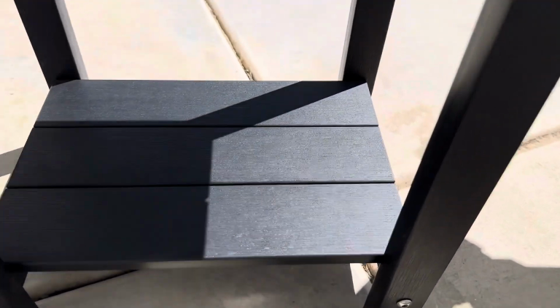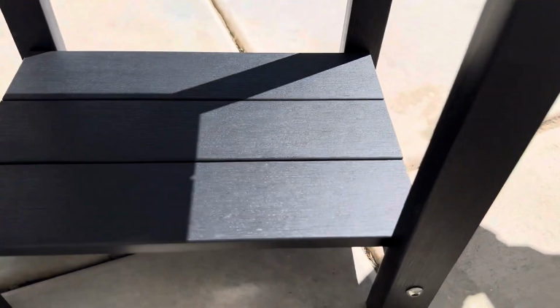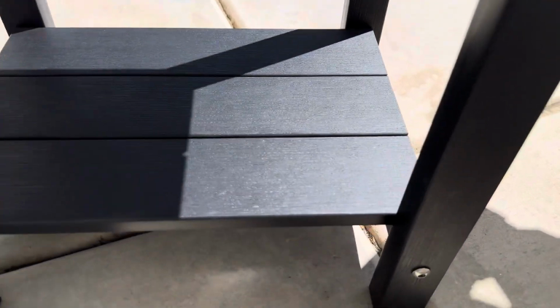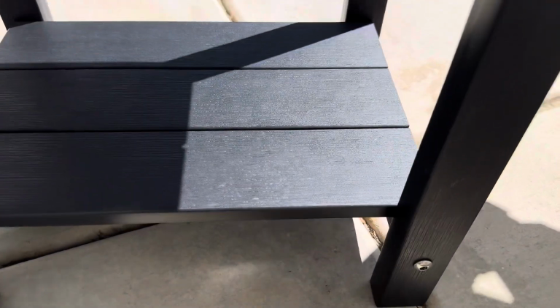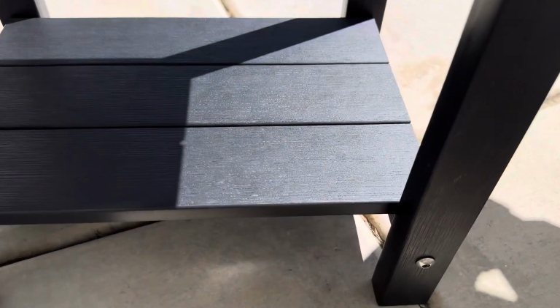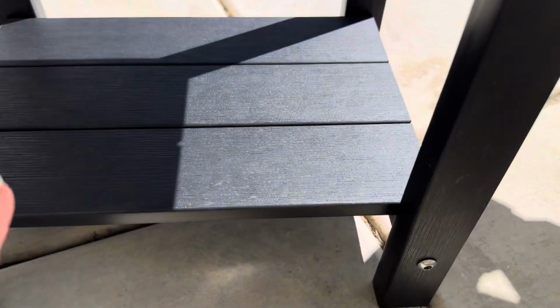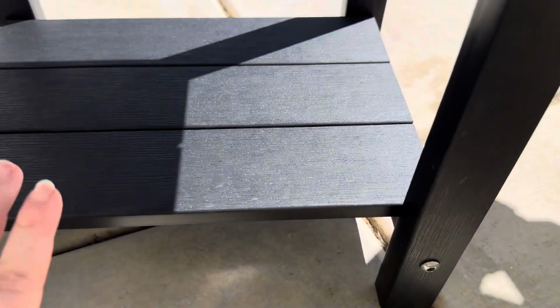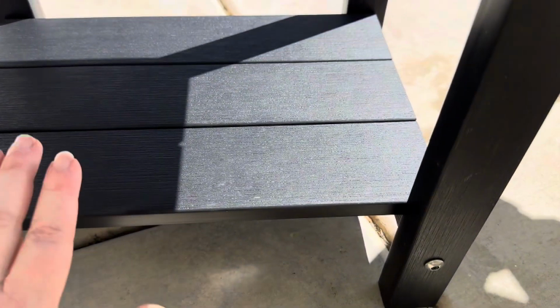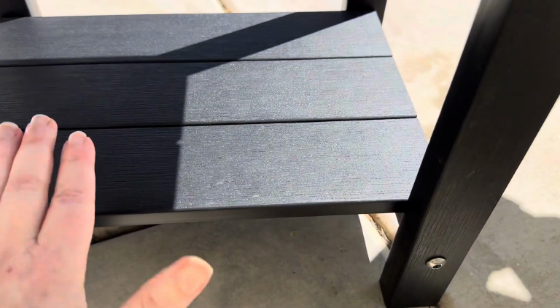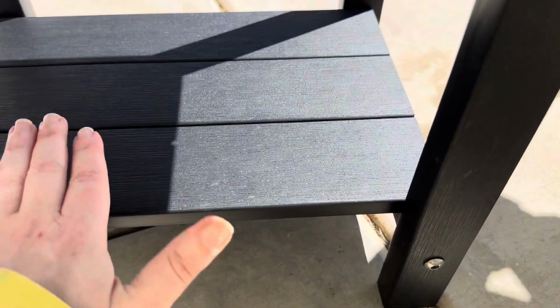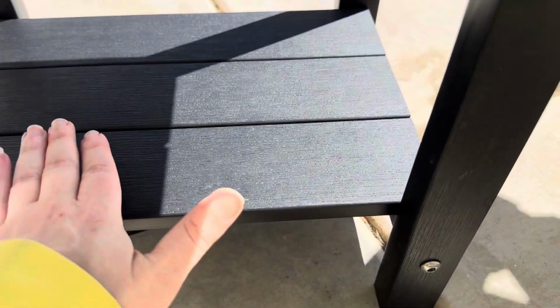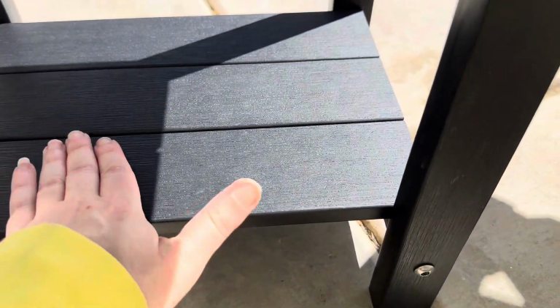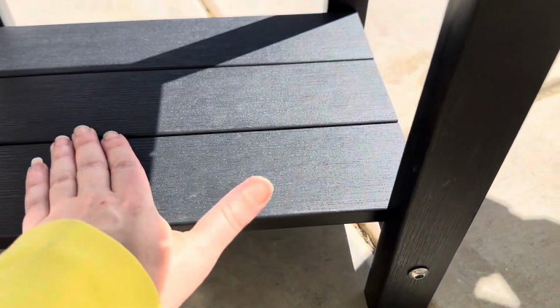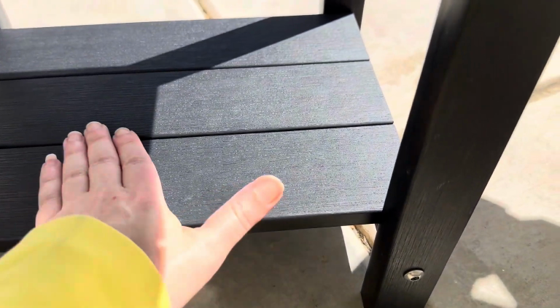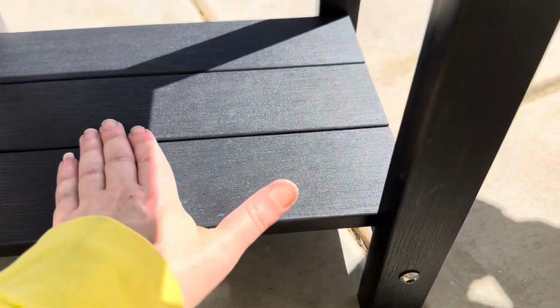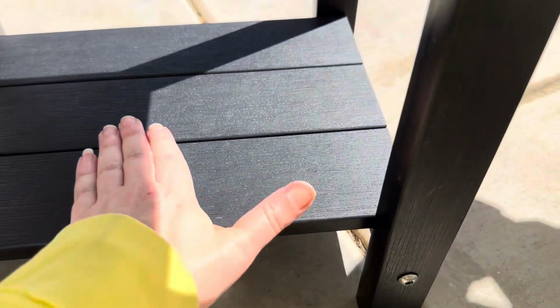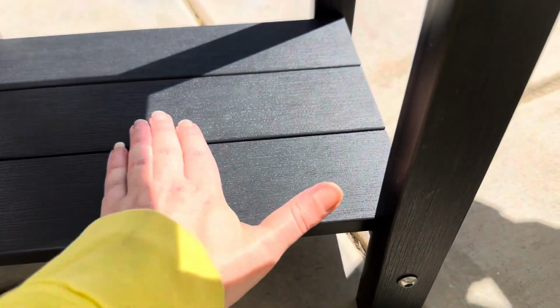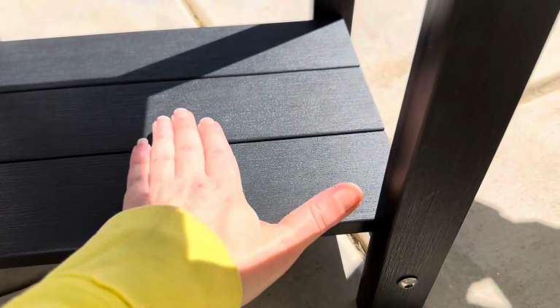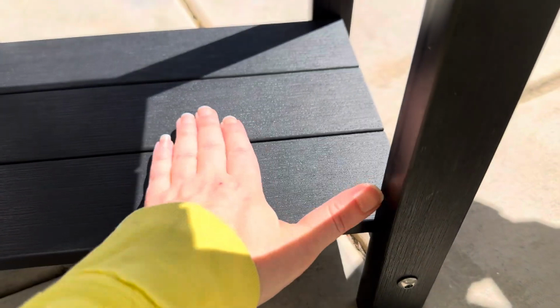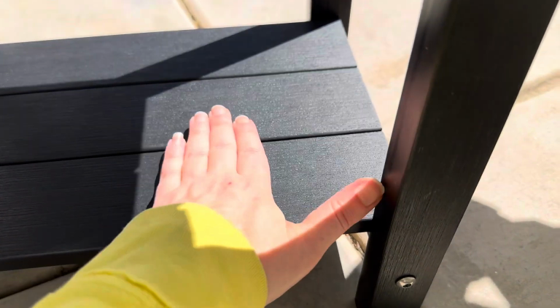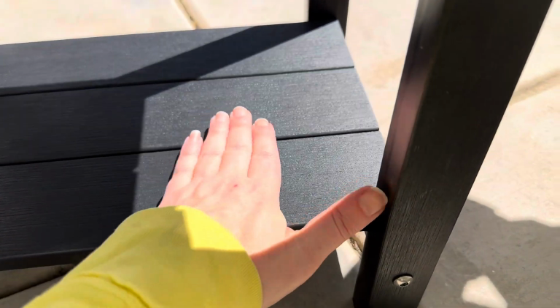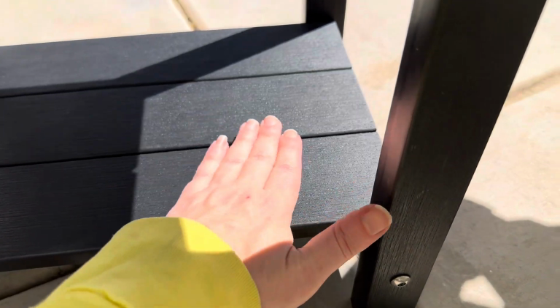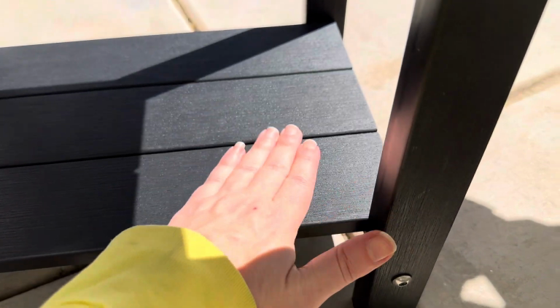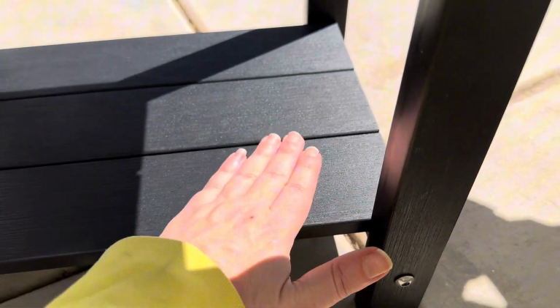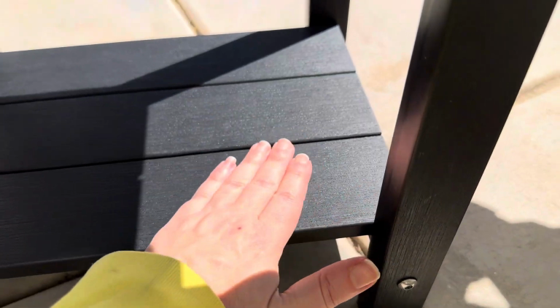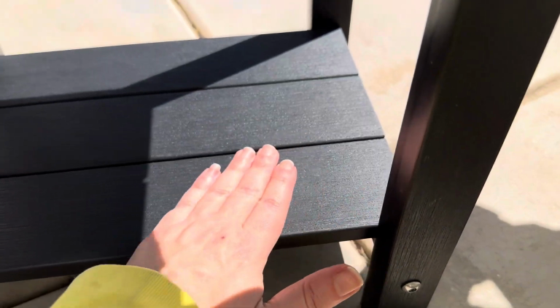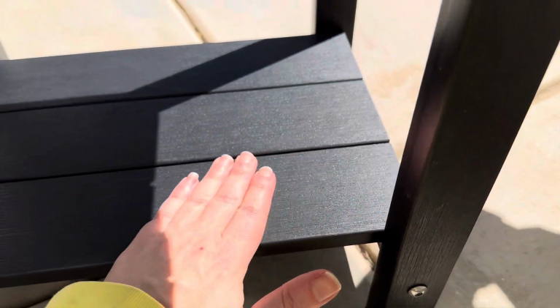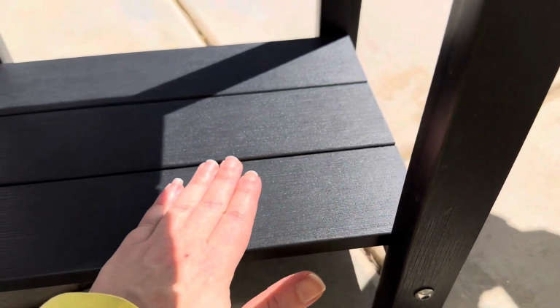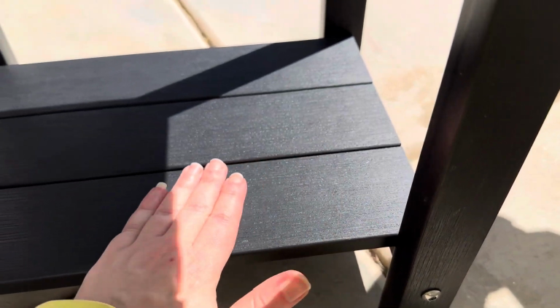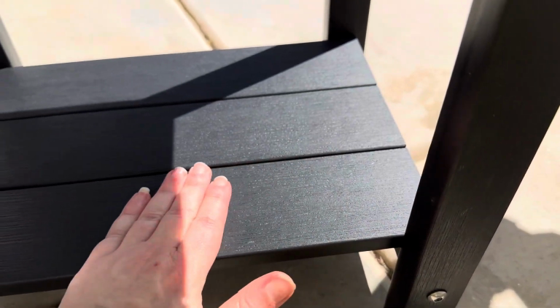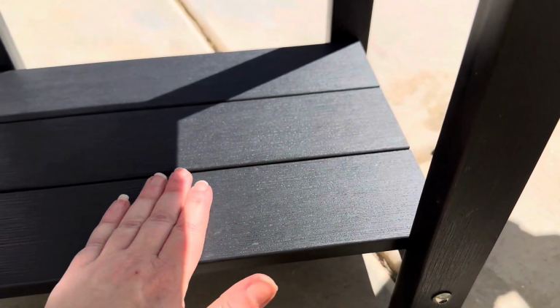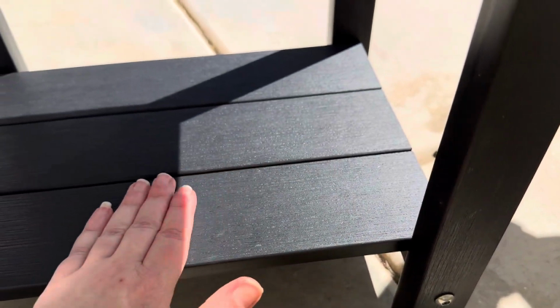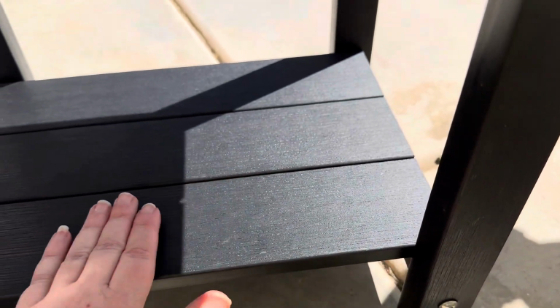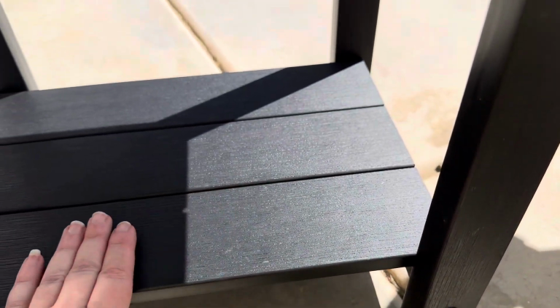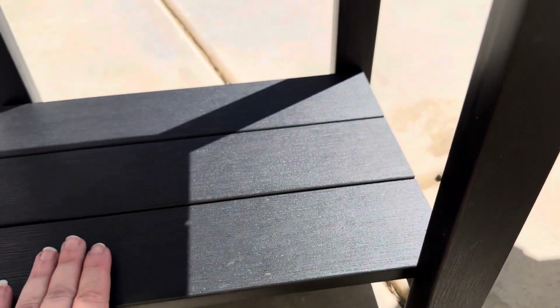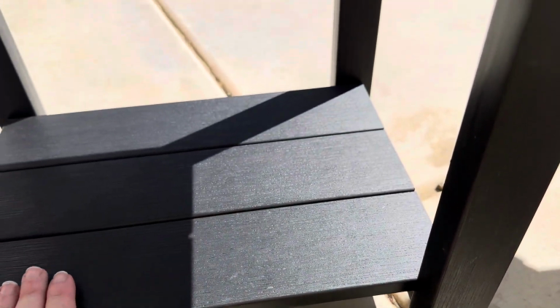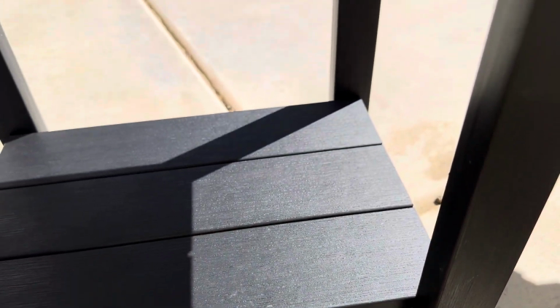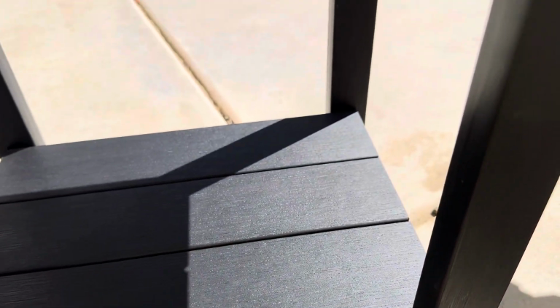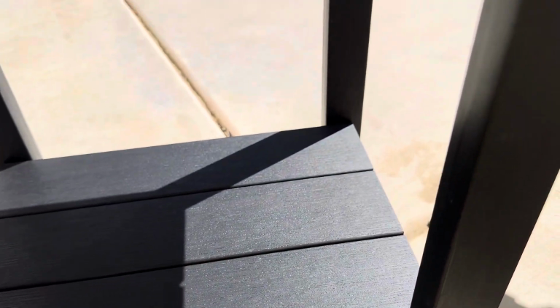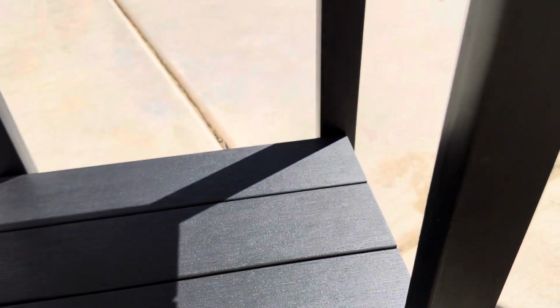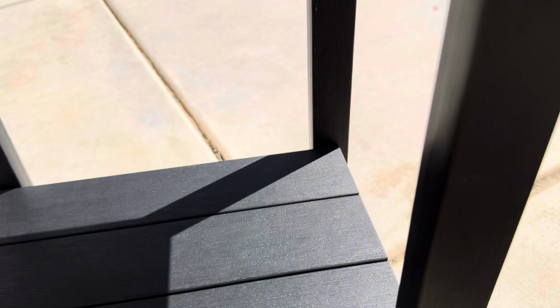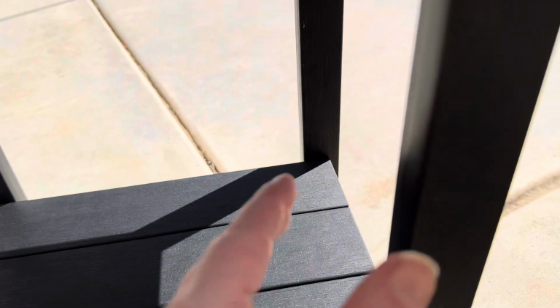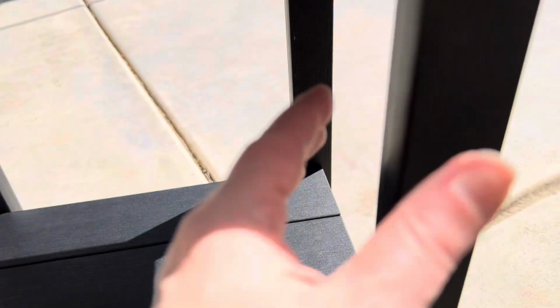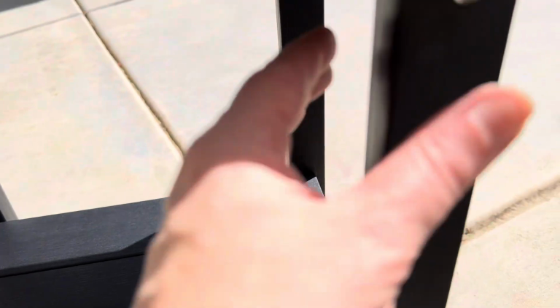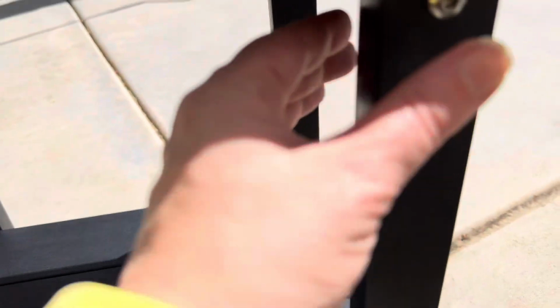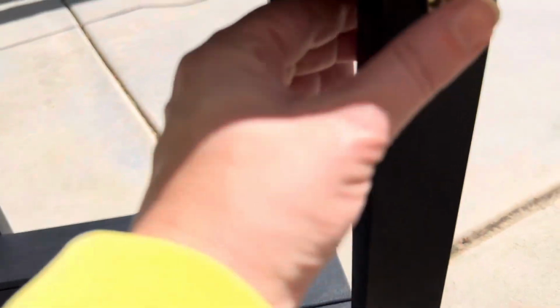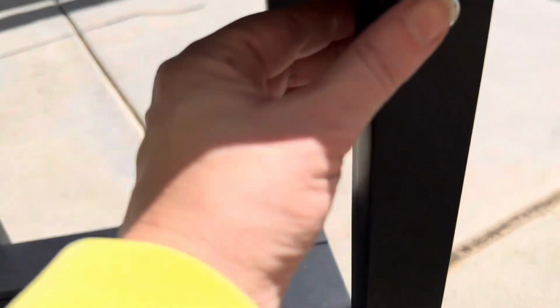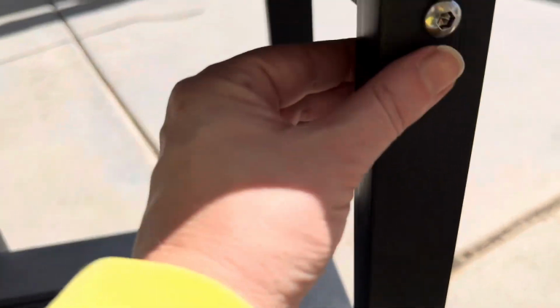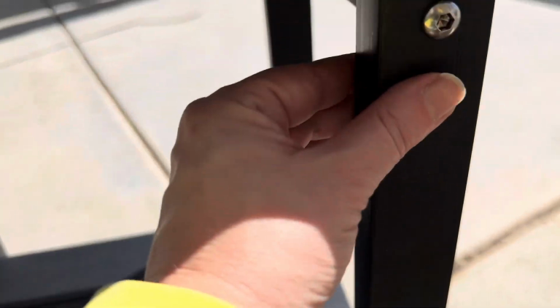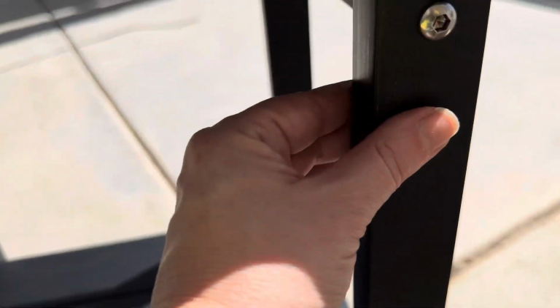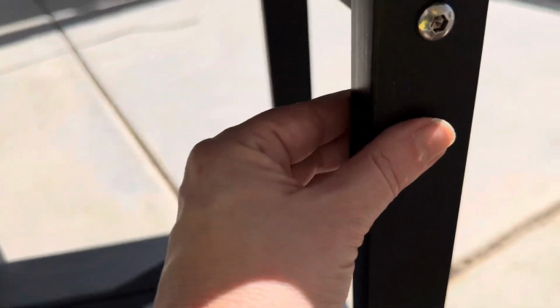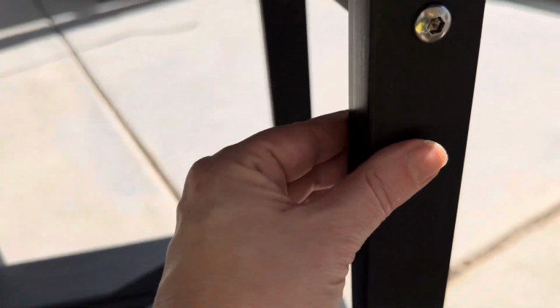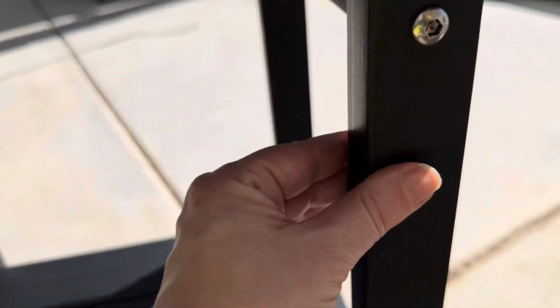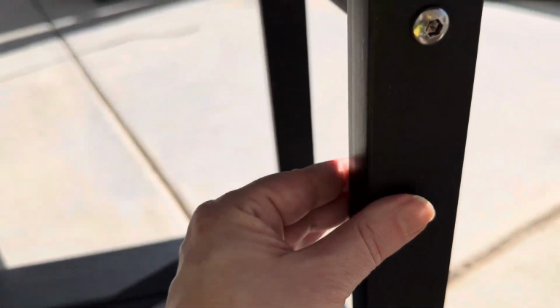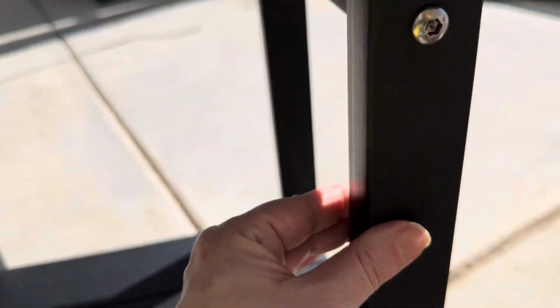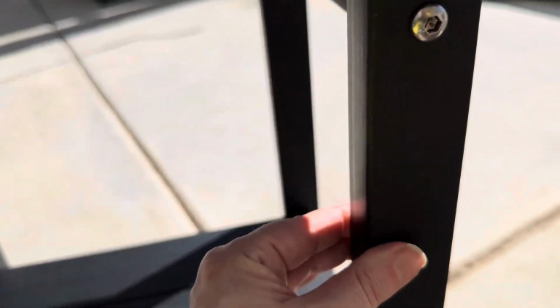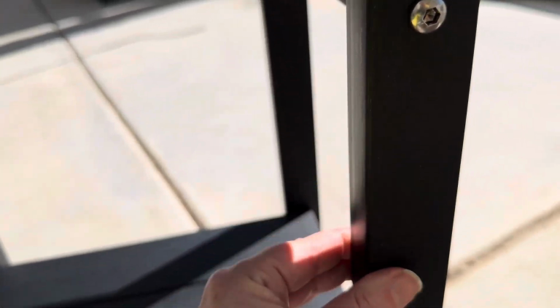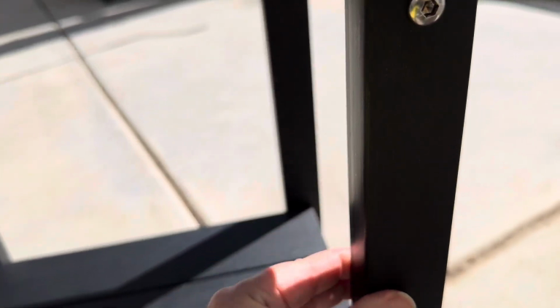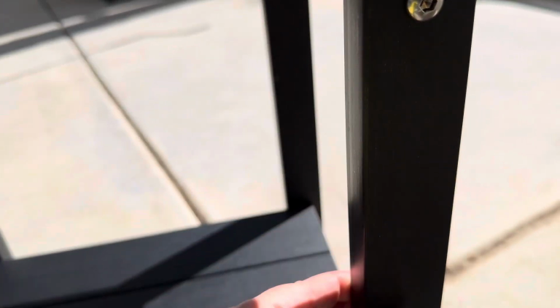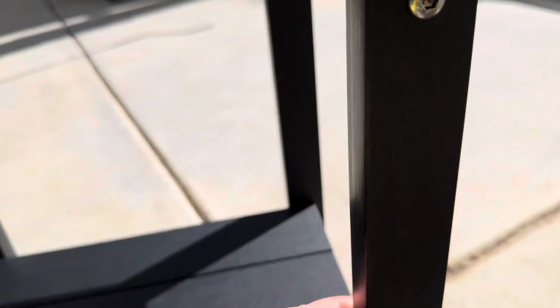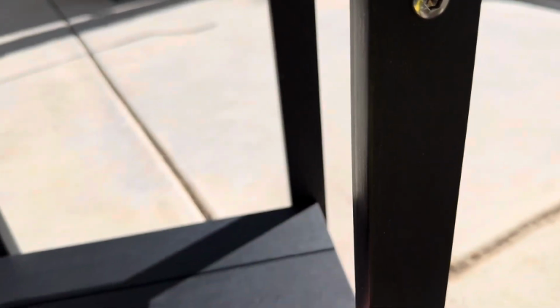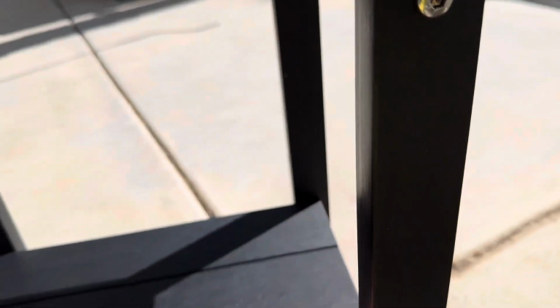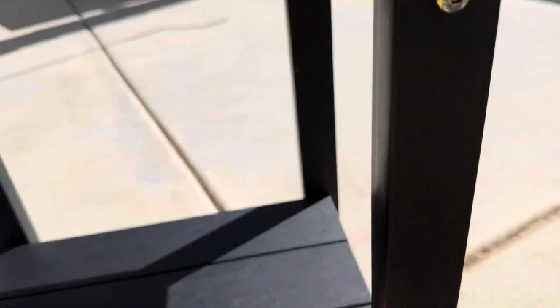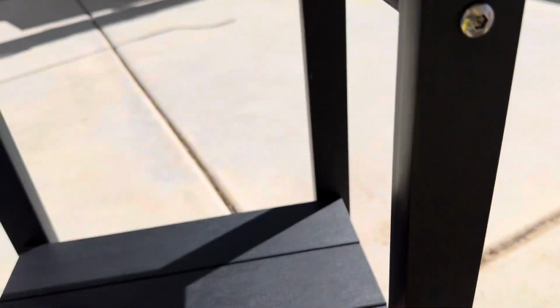This double layer table is approximately 16 by 12 inches. Its height is about 16.5 inches.